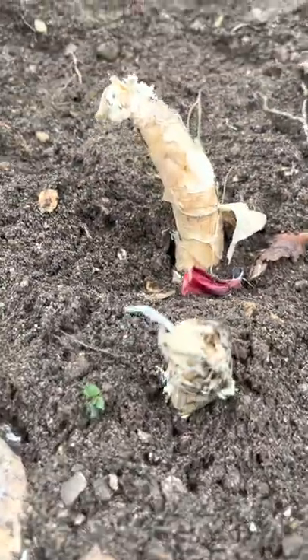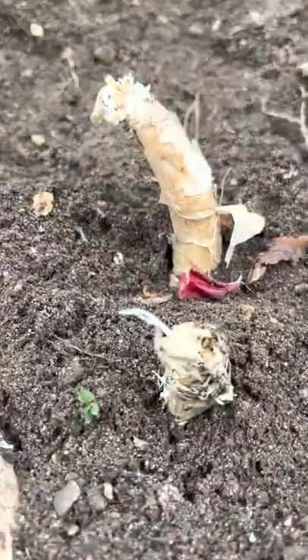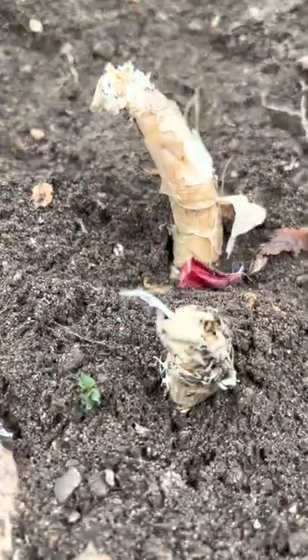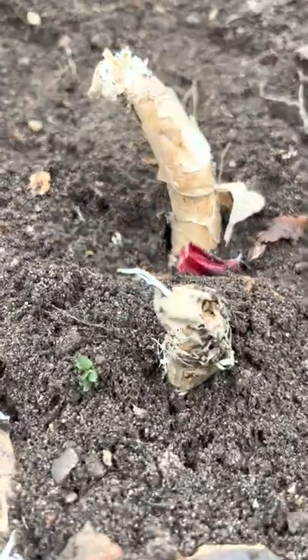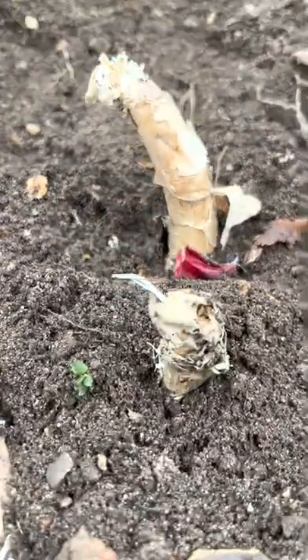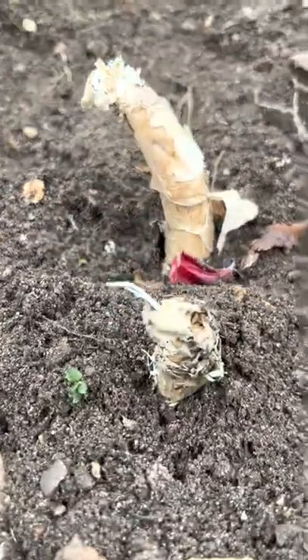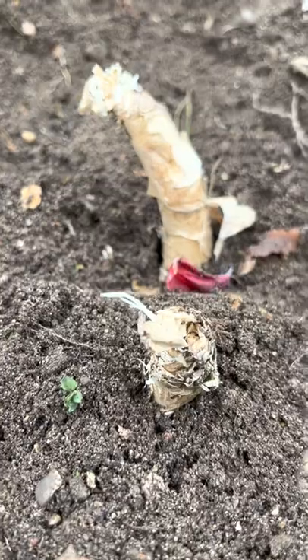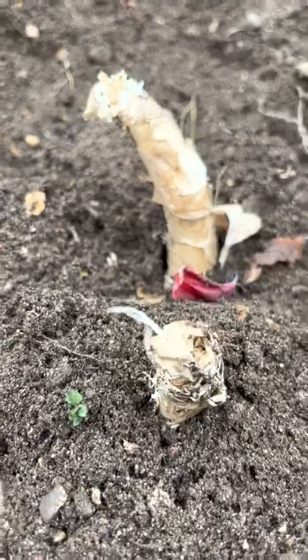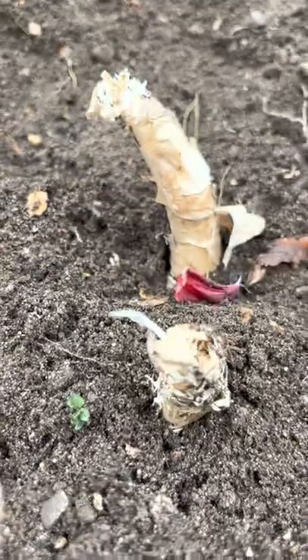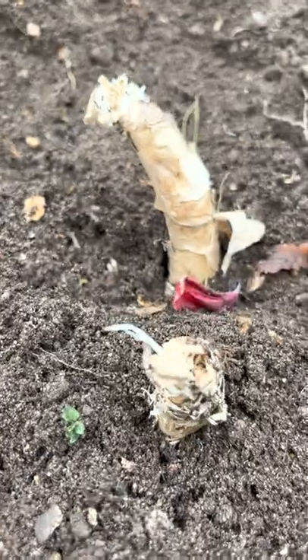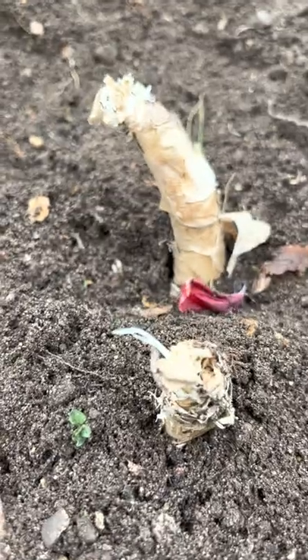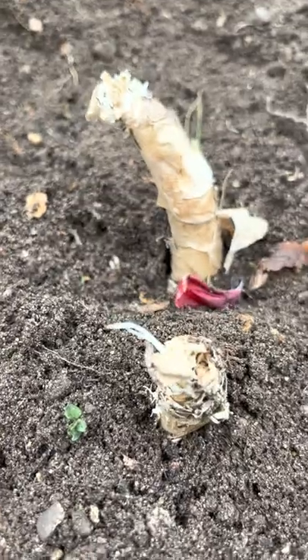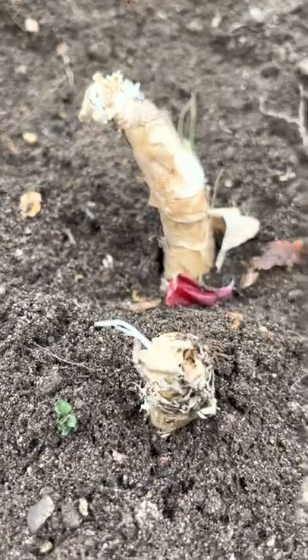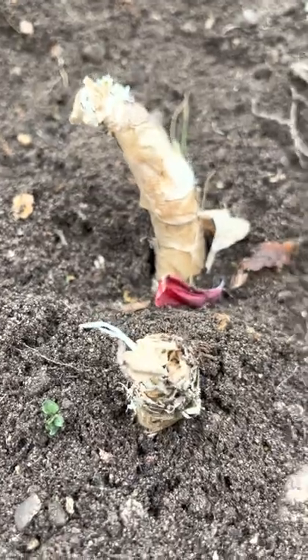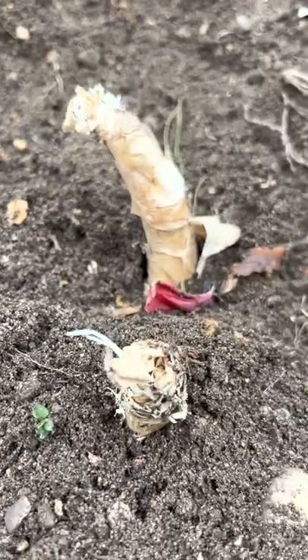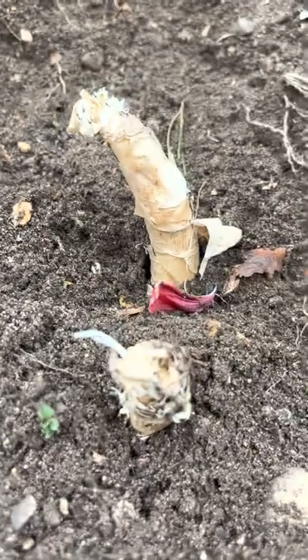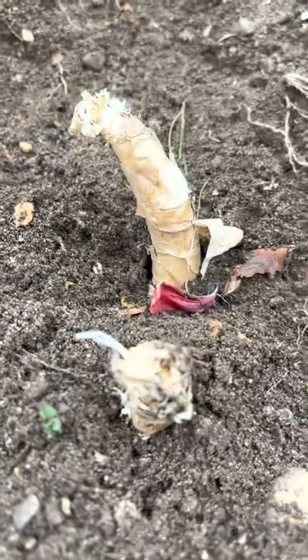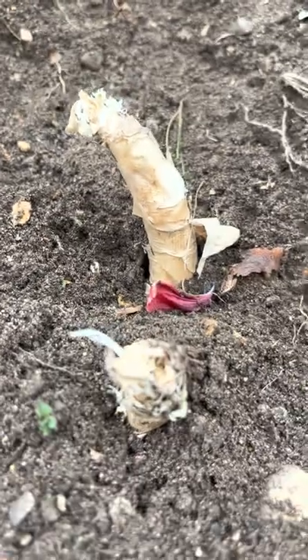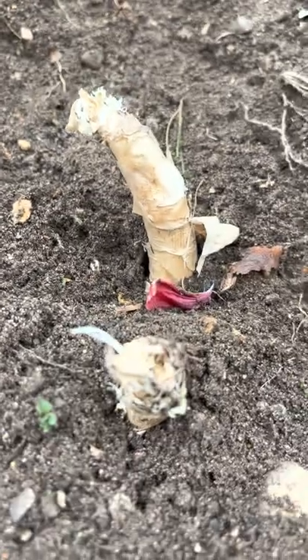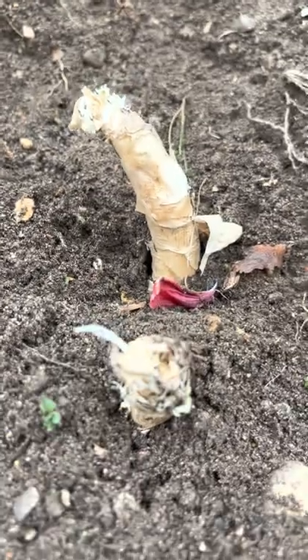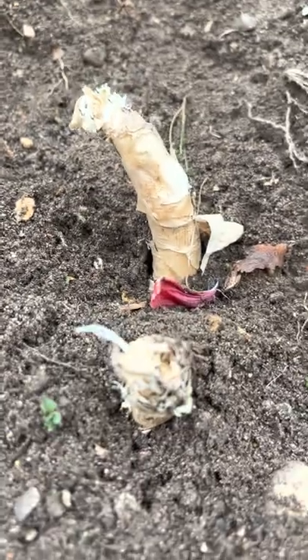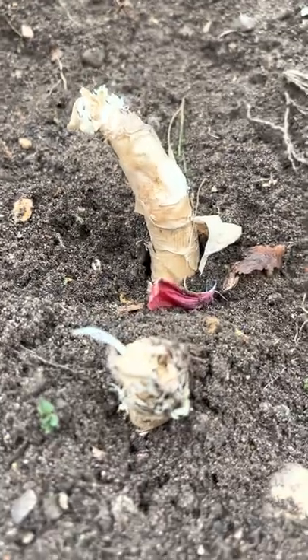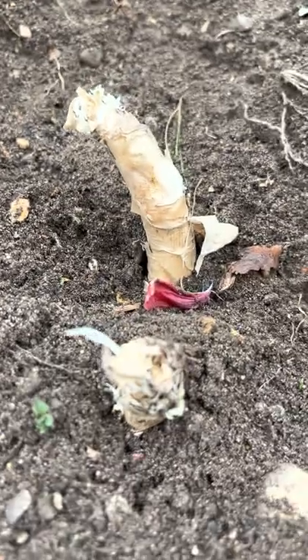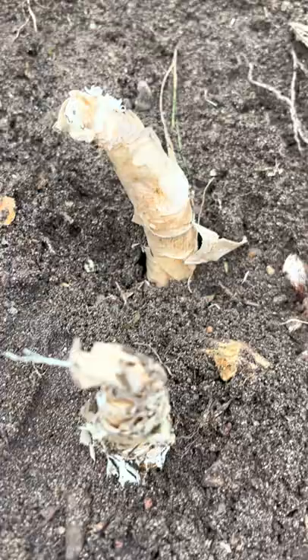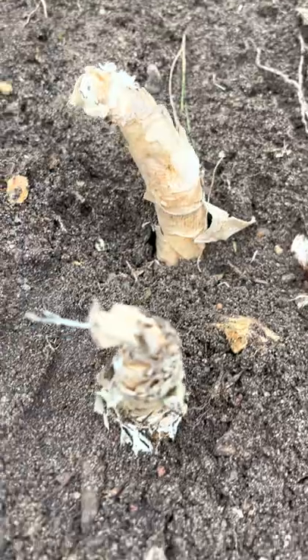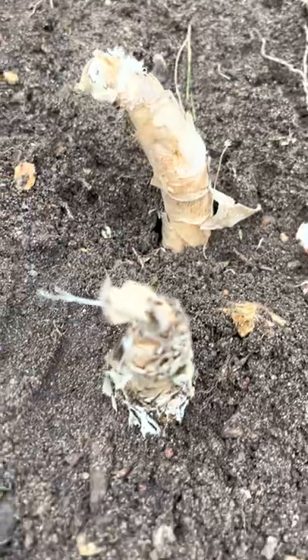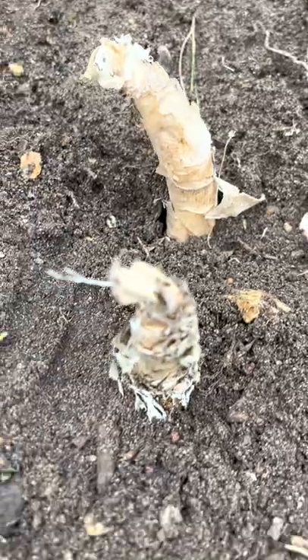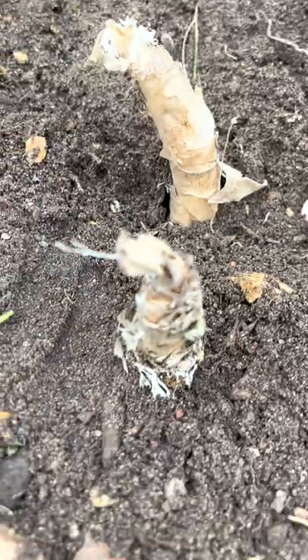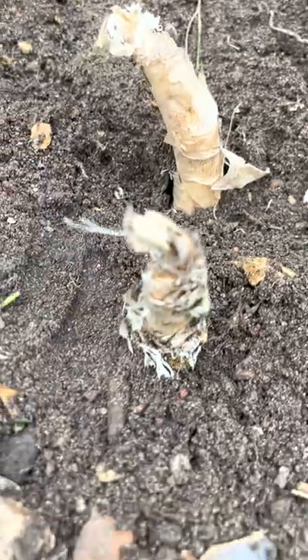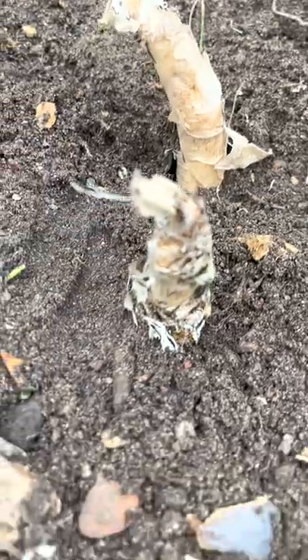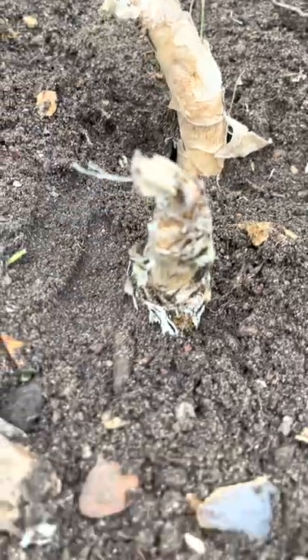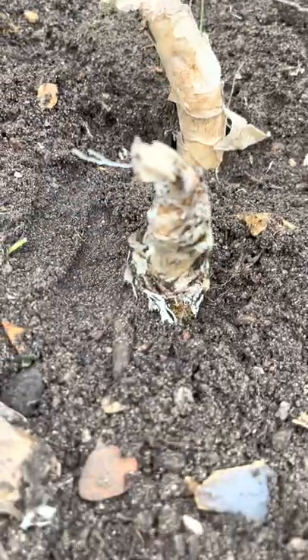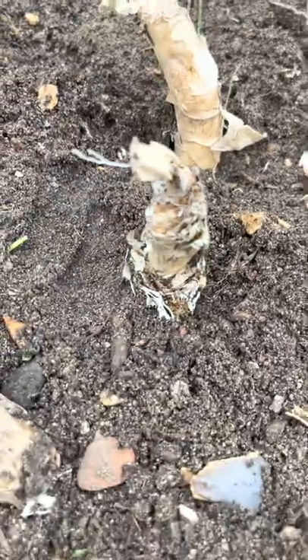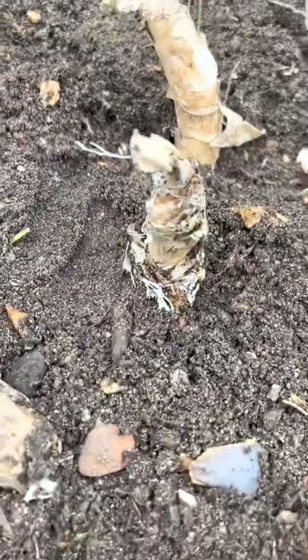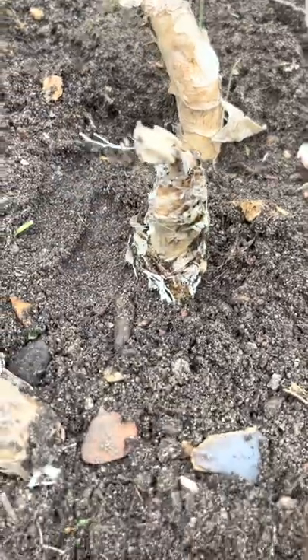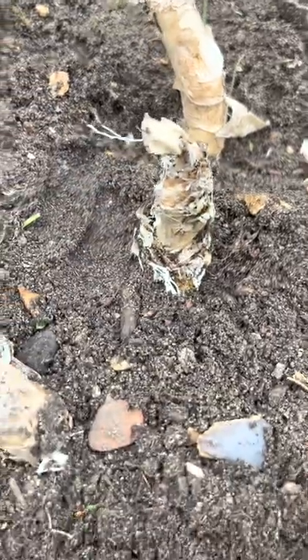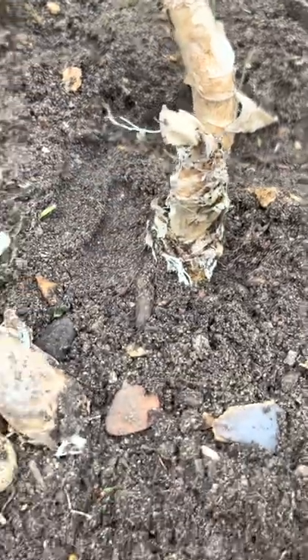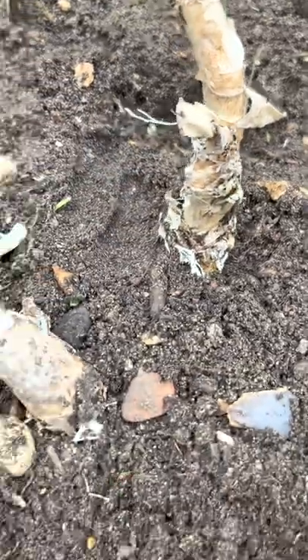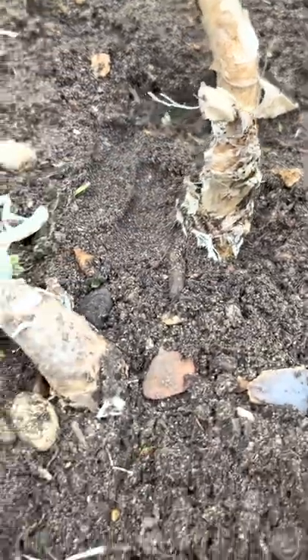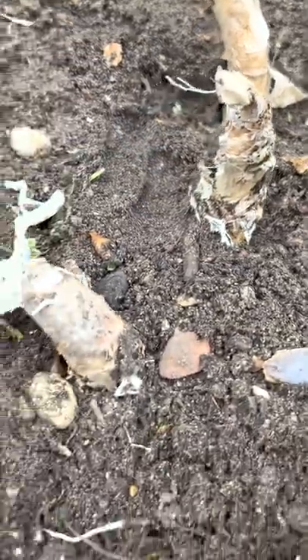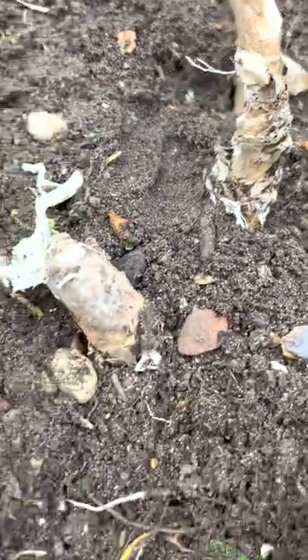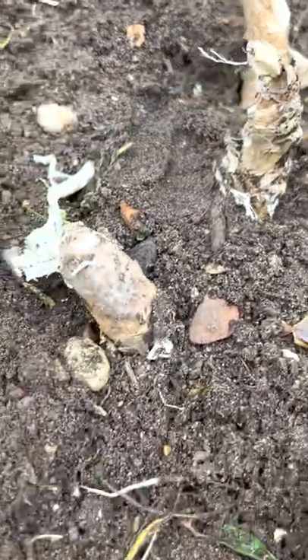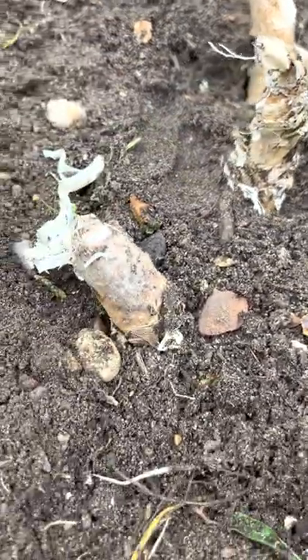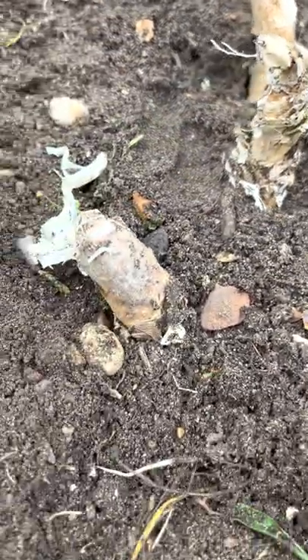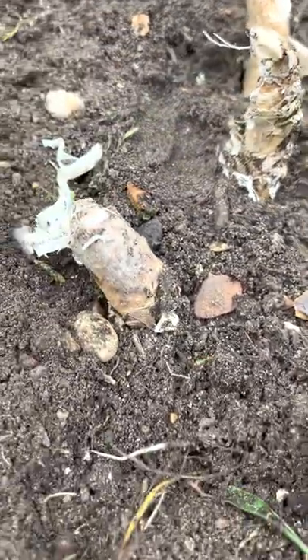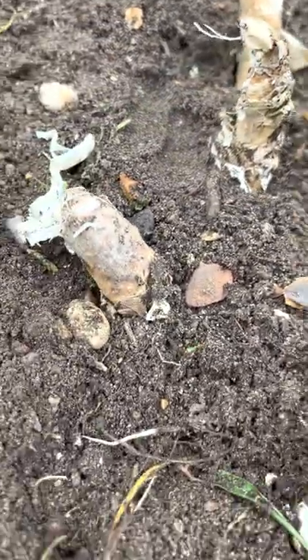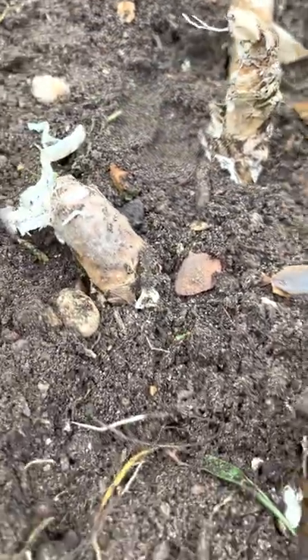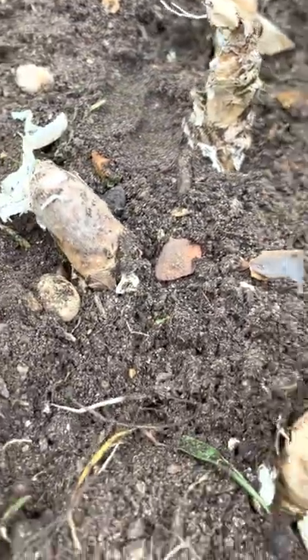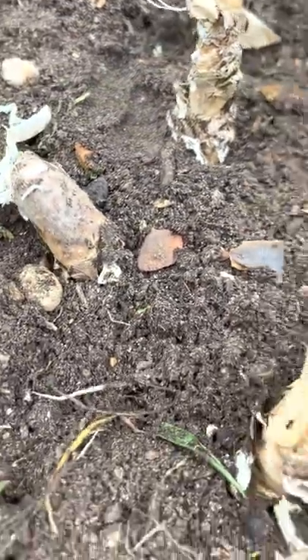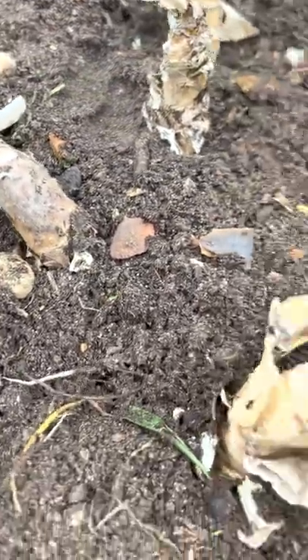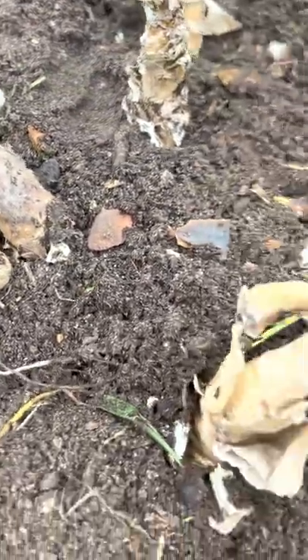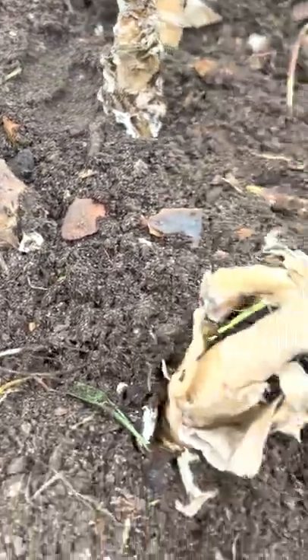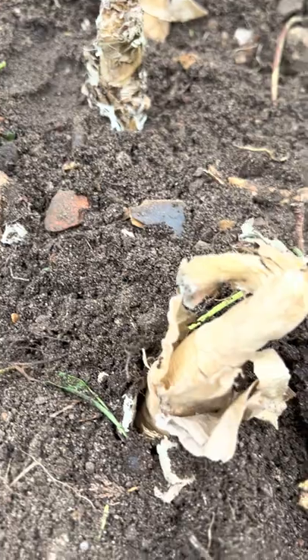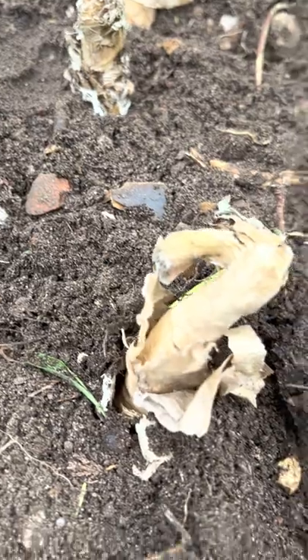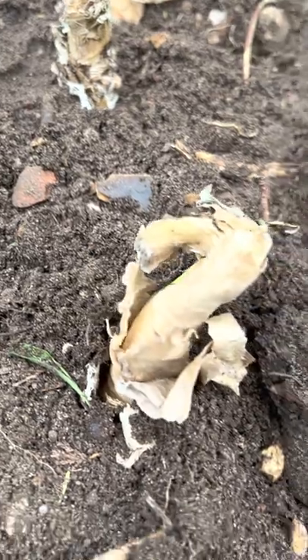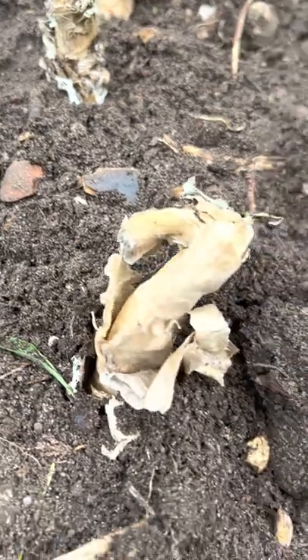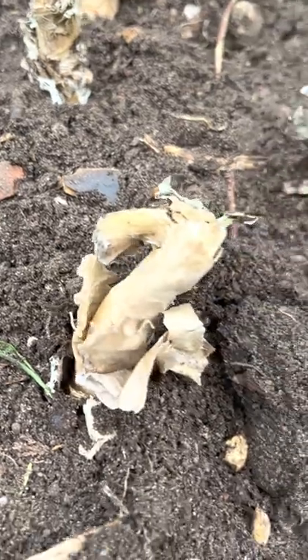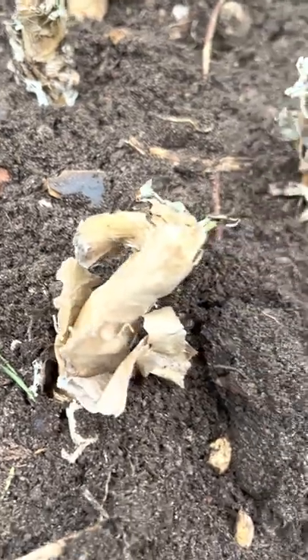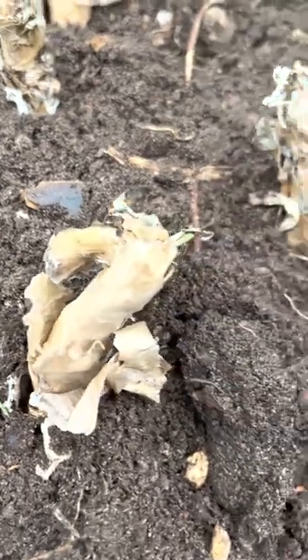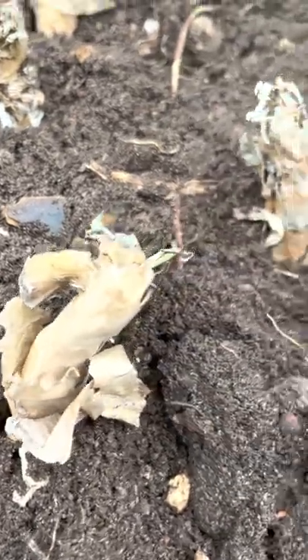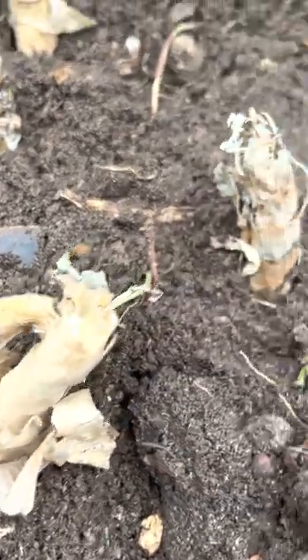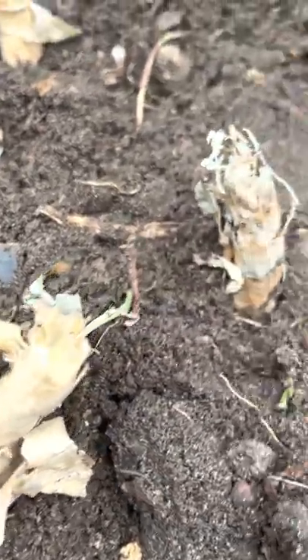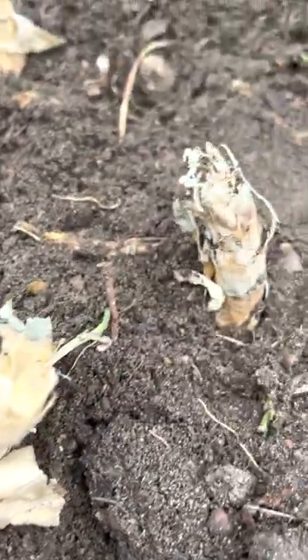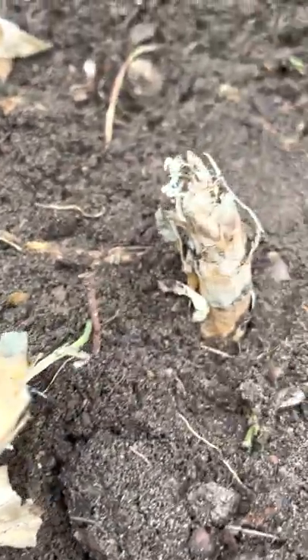Nerines are hardy down to around minus 10 to minus 15 degrees, so they won't require any frost protection over winter unless it's colder than that.